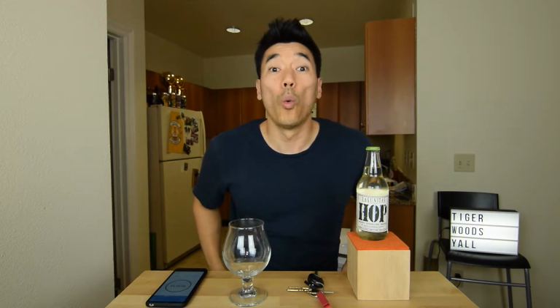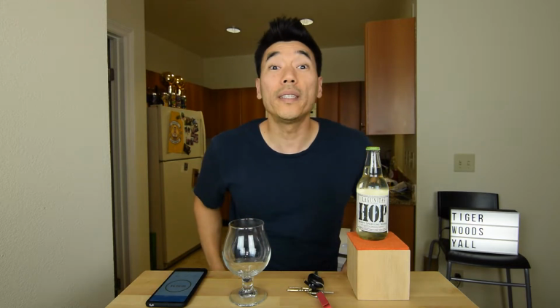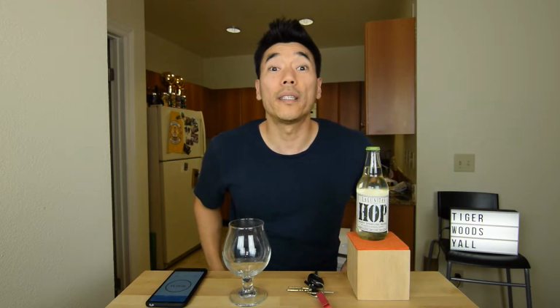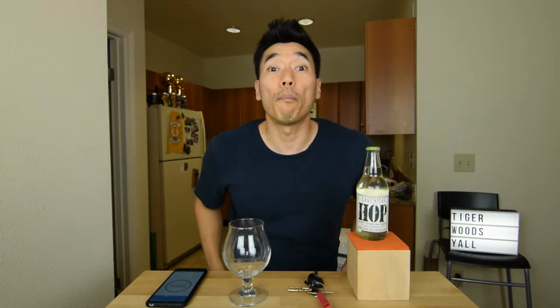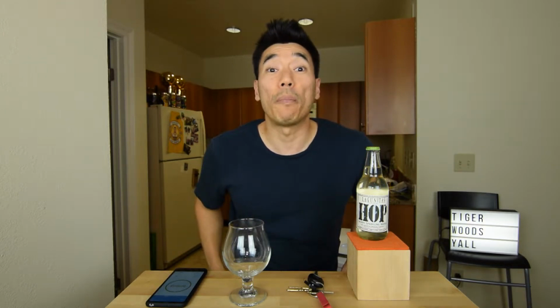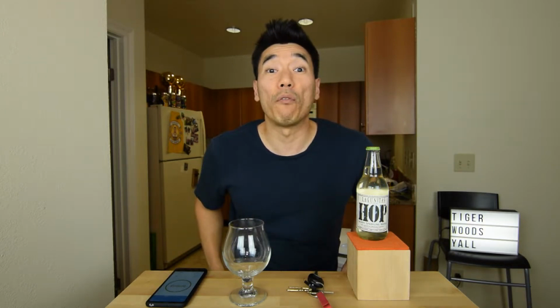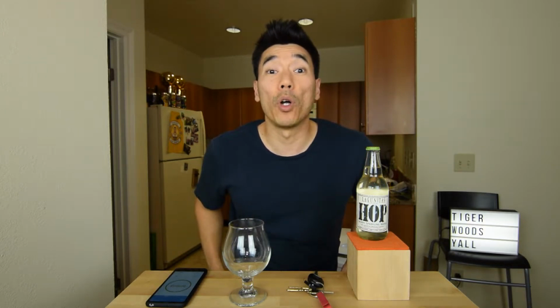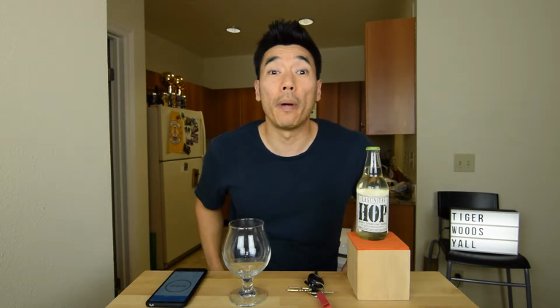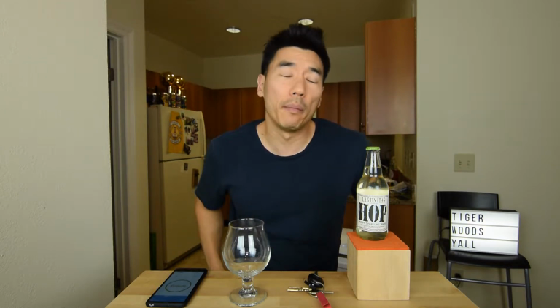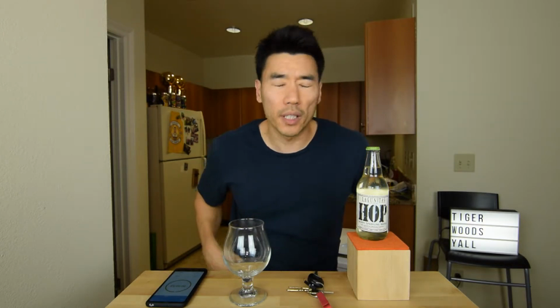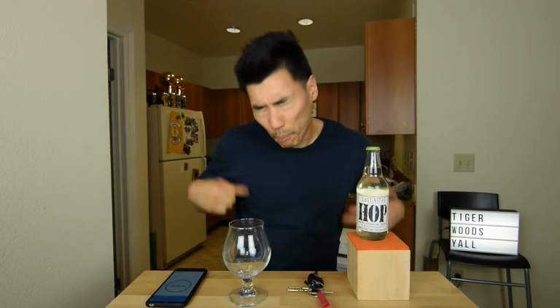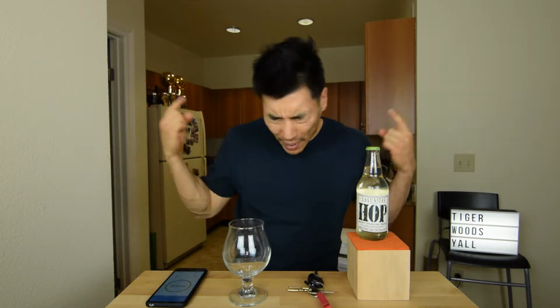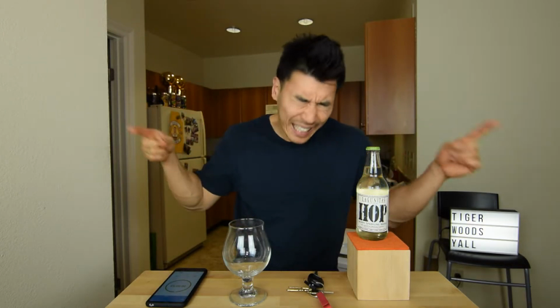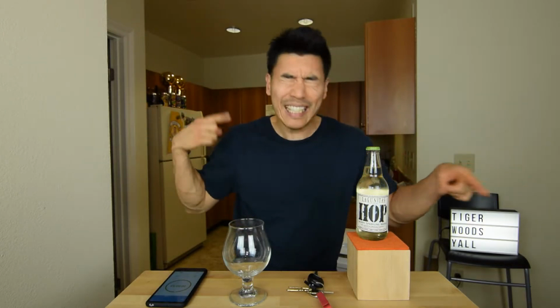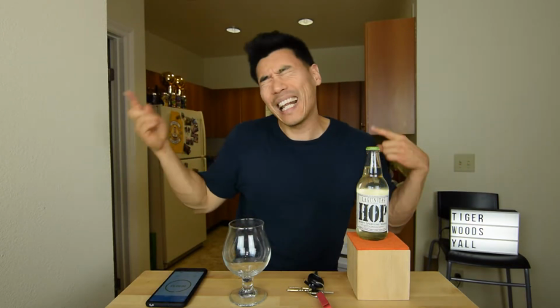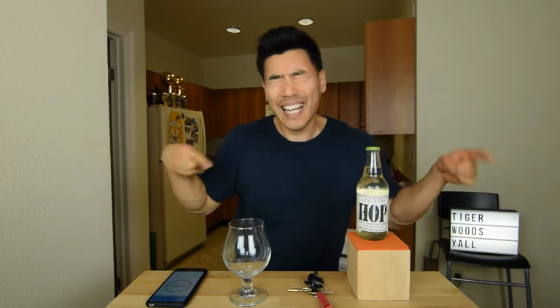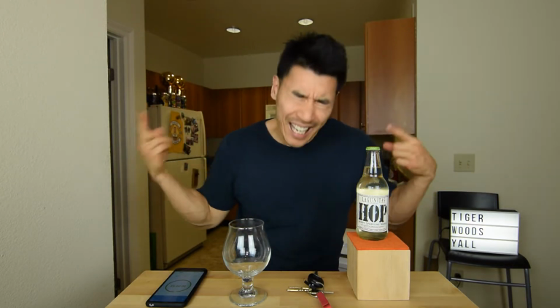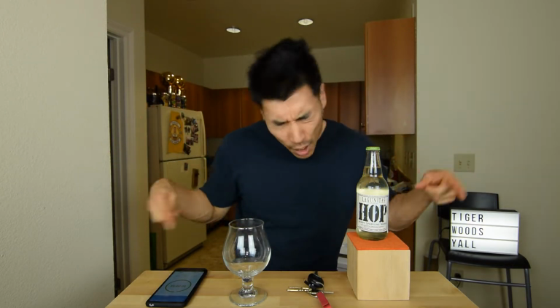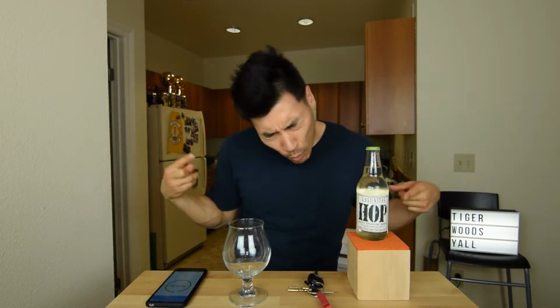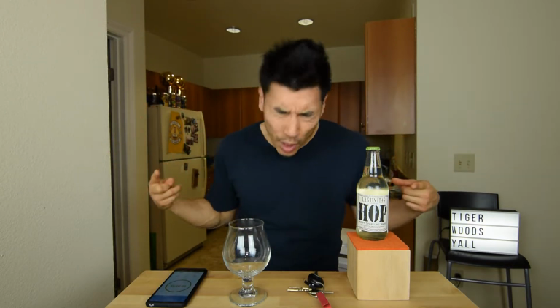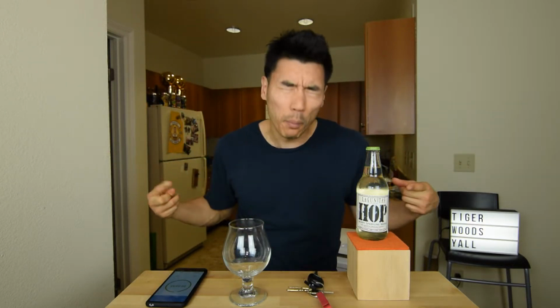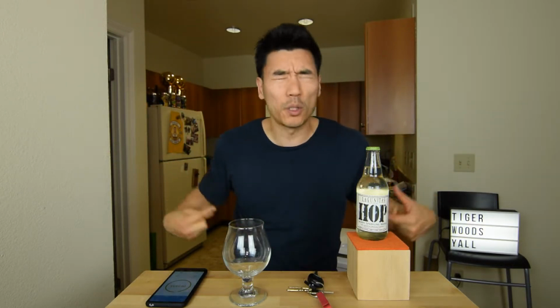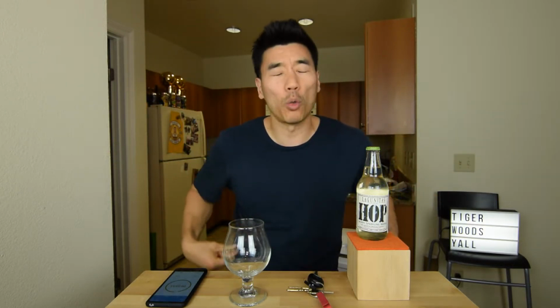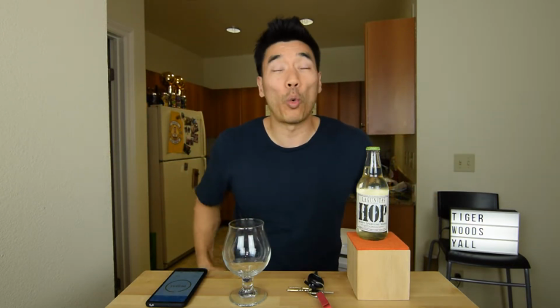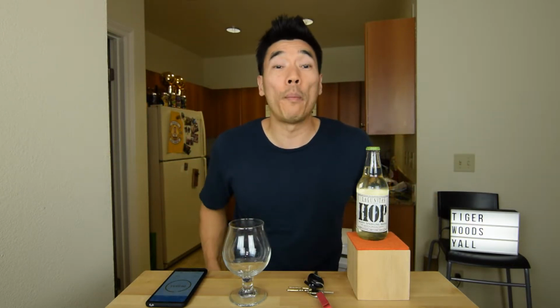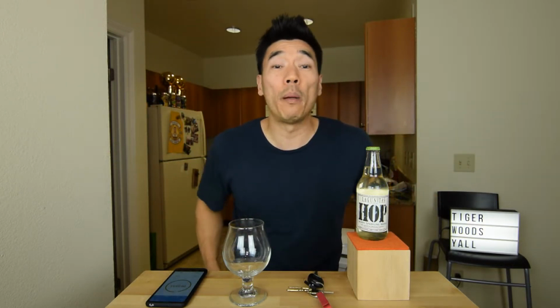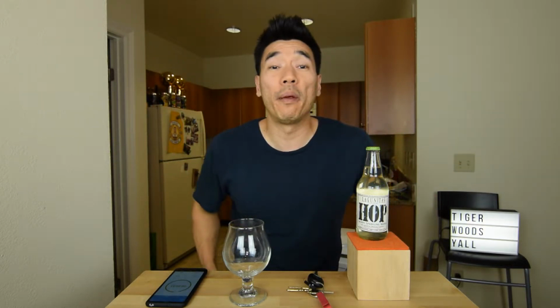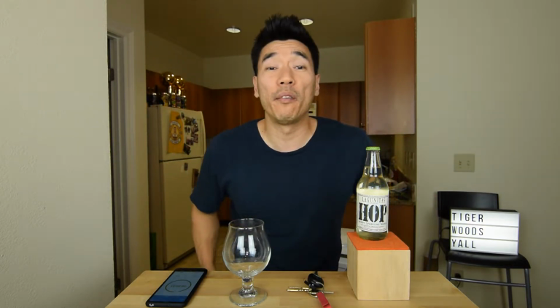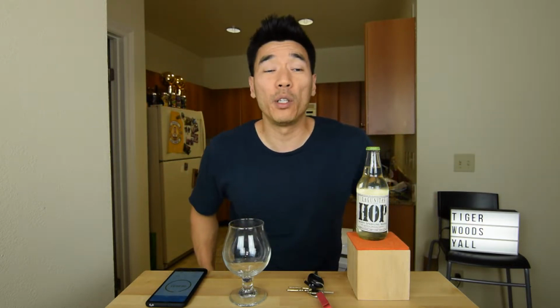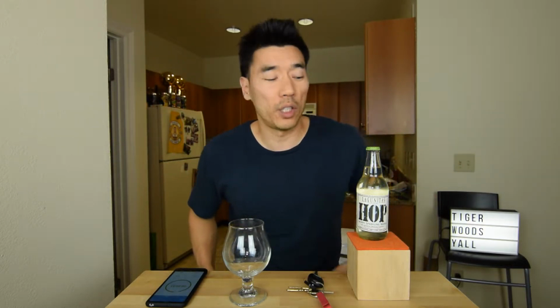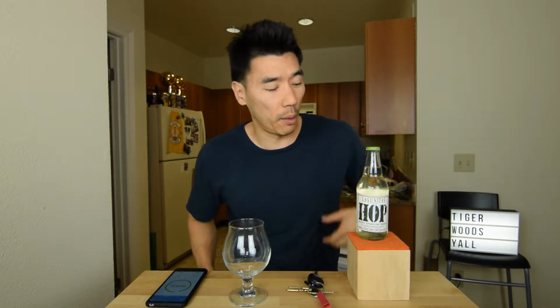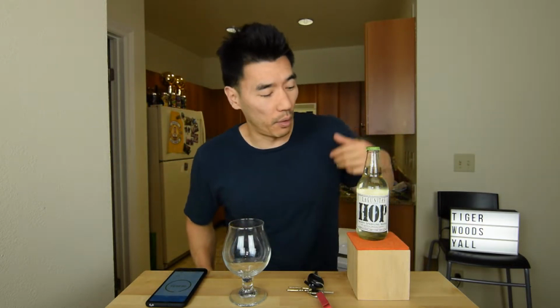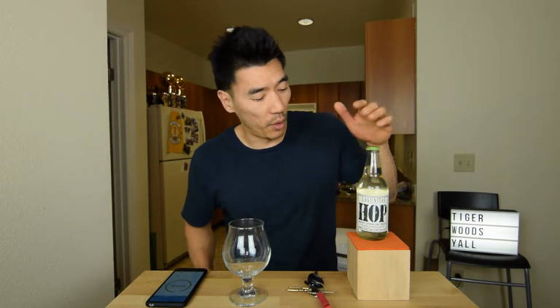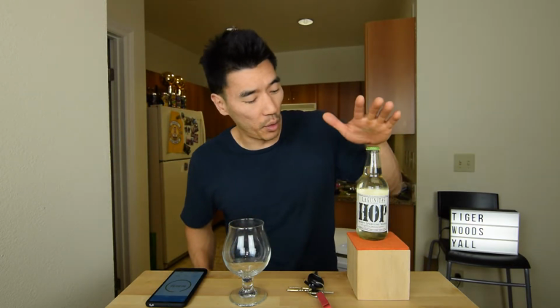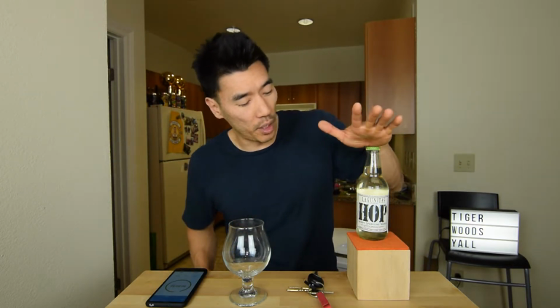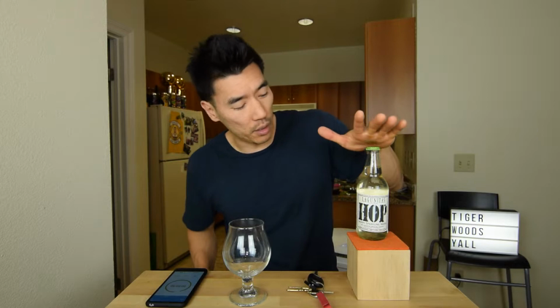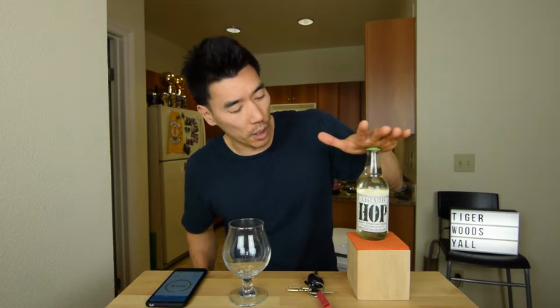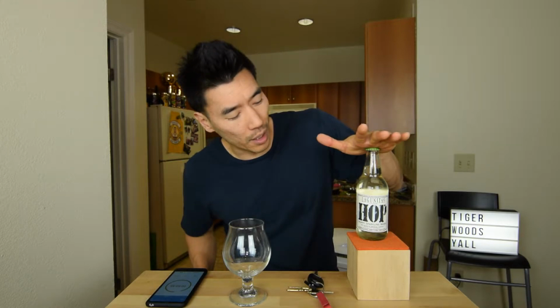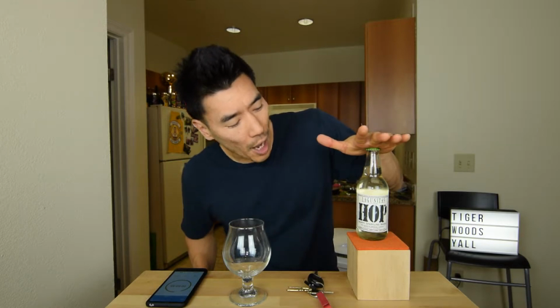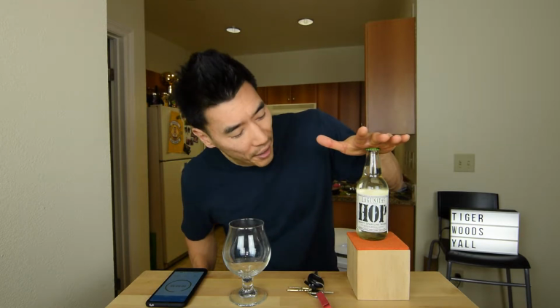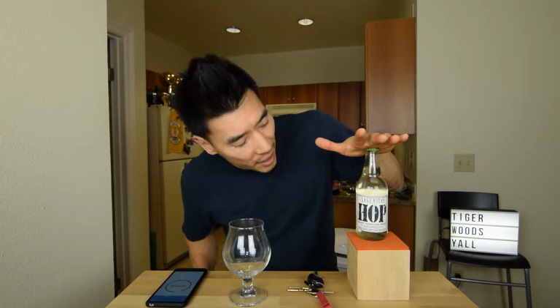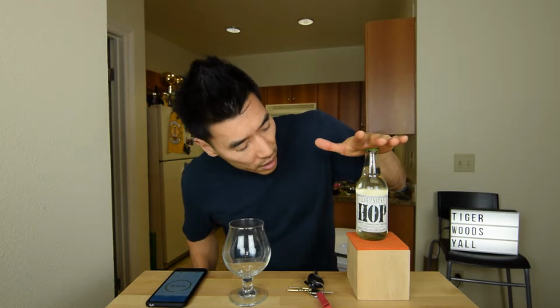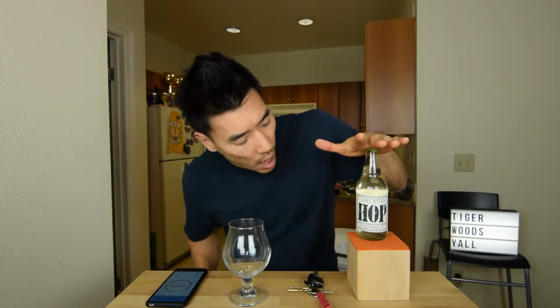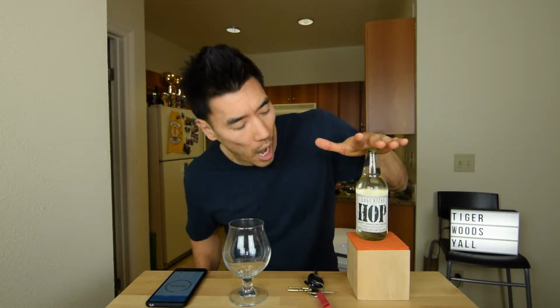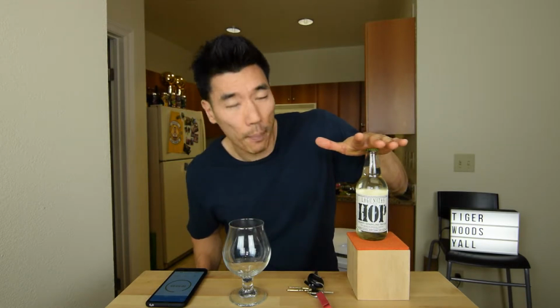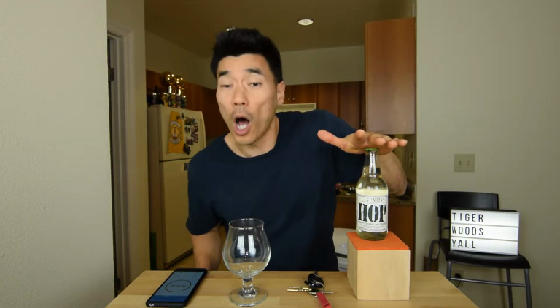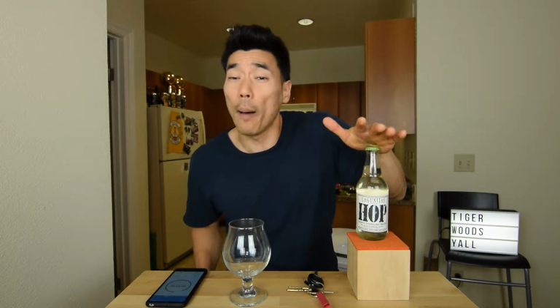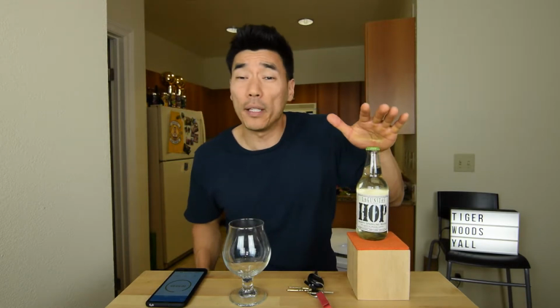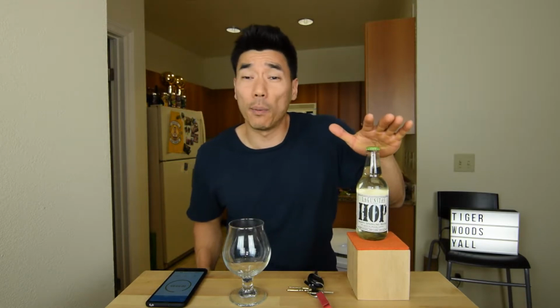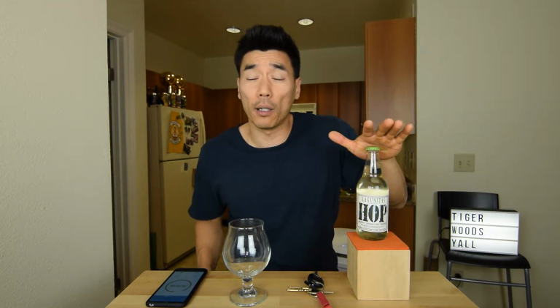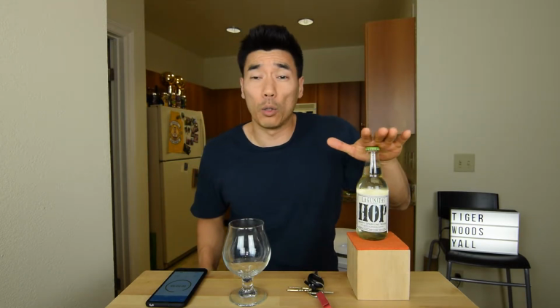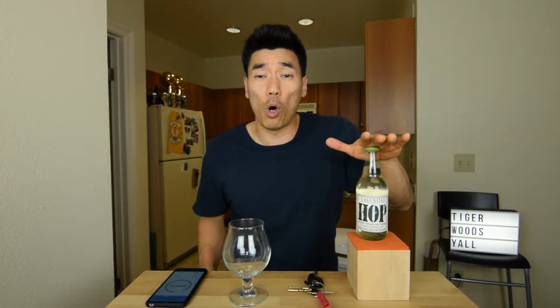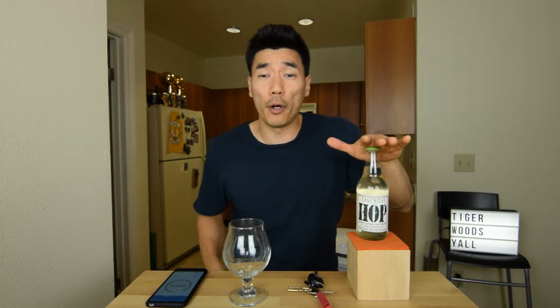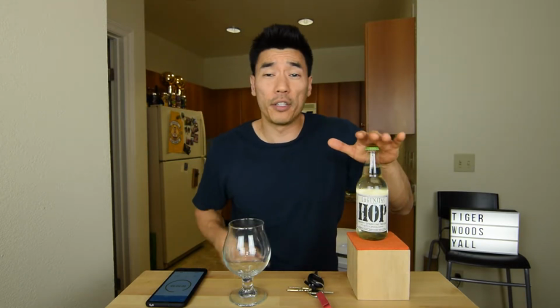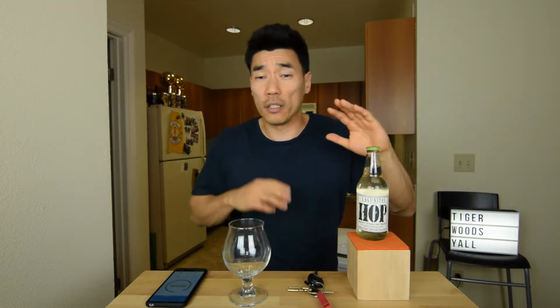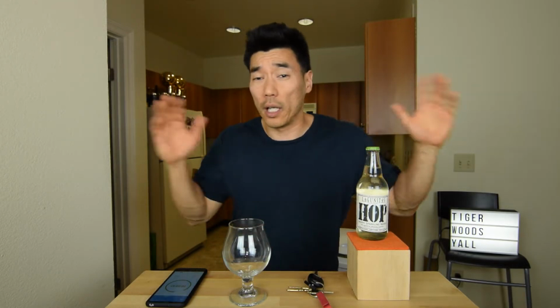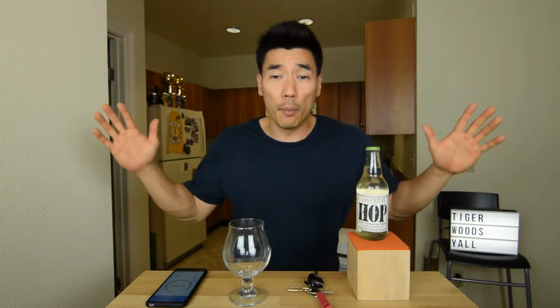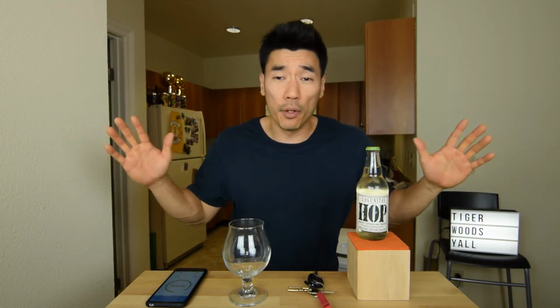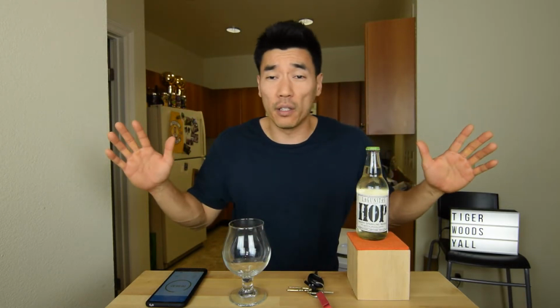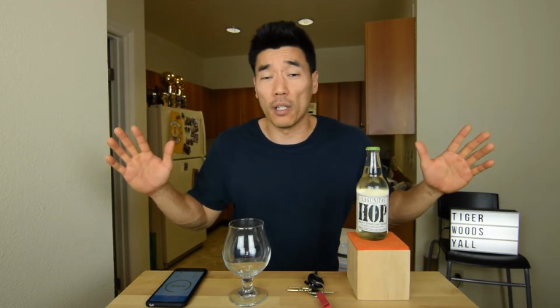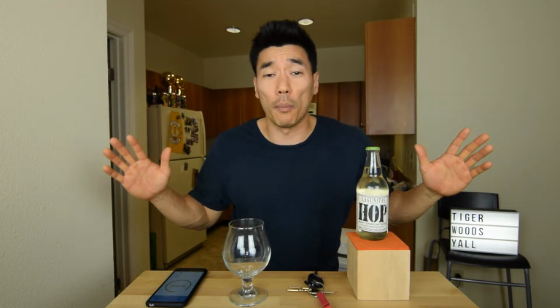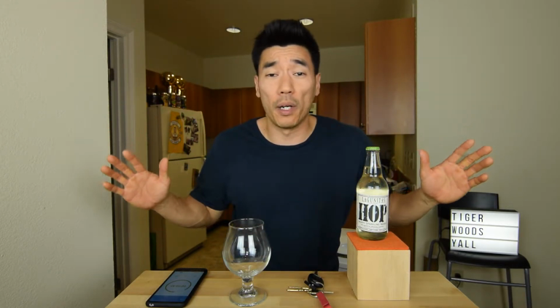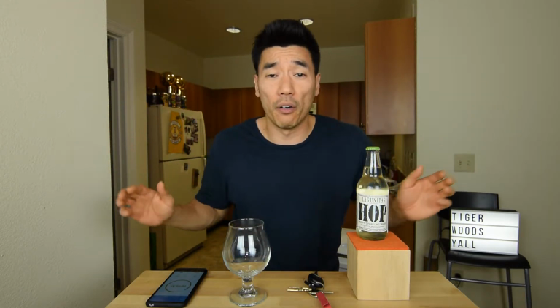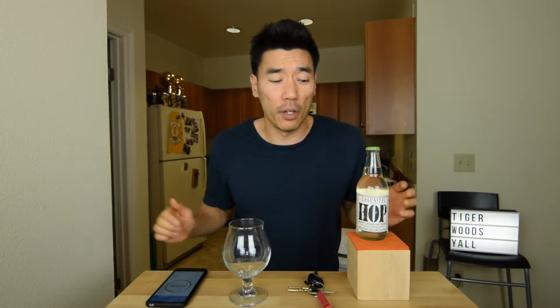What's up everyone, my name is Tom Beck, back again with an episode of One Minute Beer Reviews. Today I'll be reviewing this Lagunitas Hop Hoppy Sparkling Water. Disclaimer, this is not a beer review.